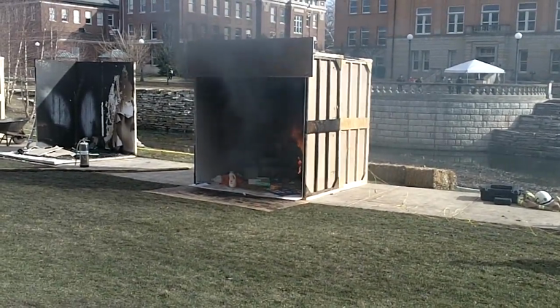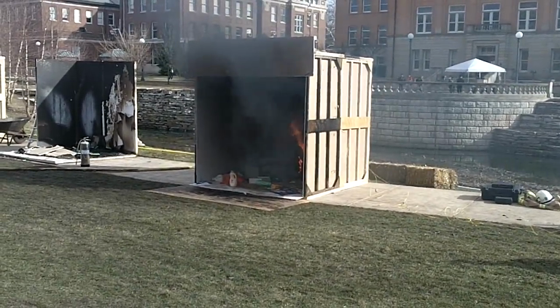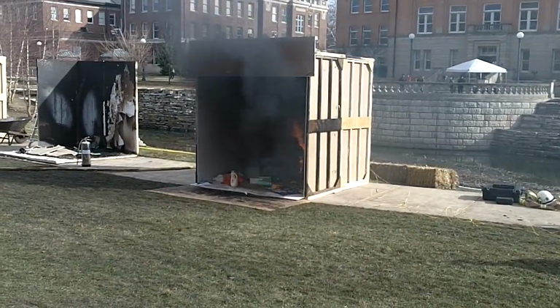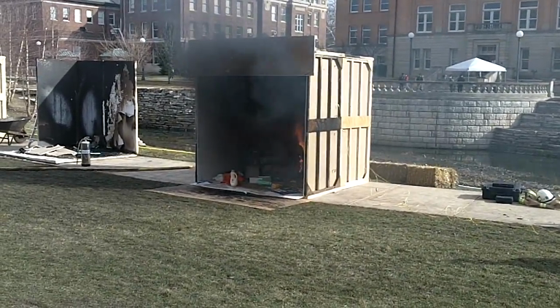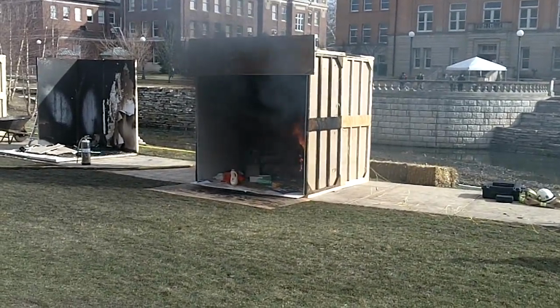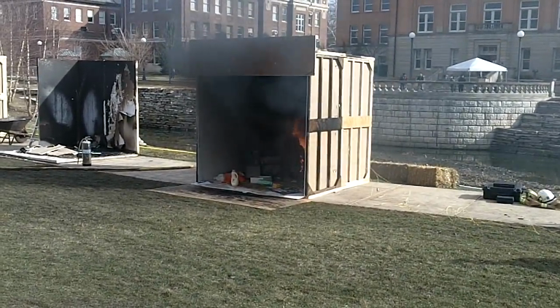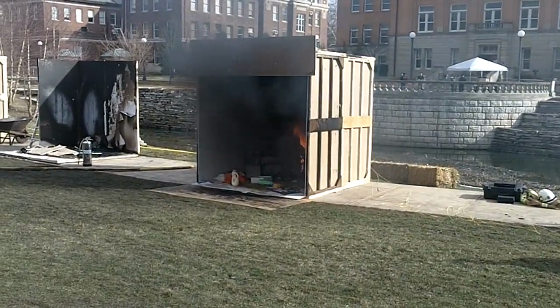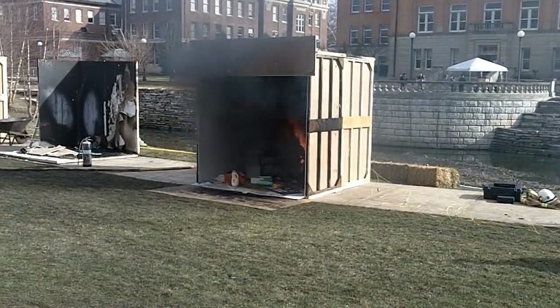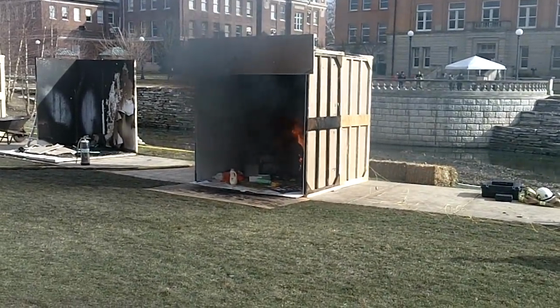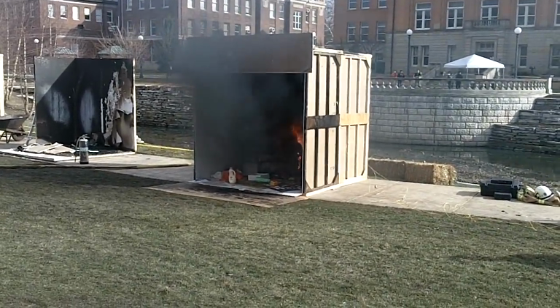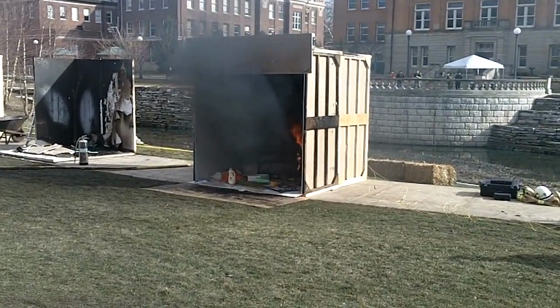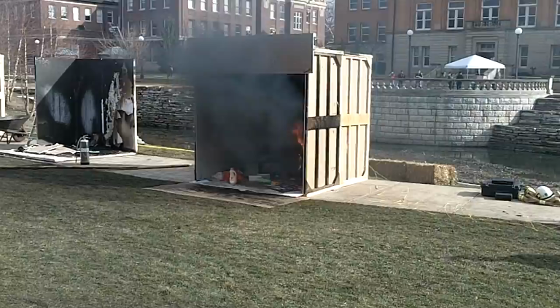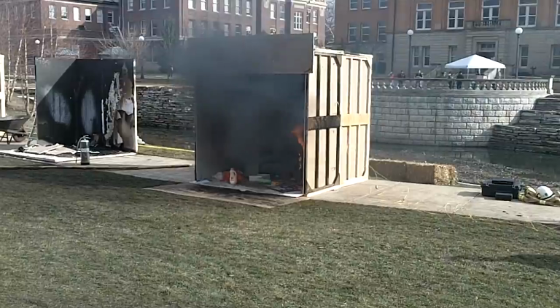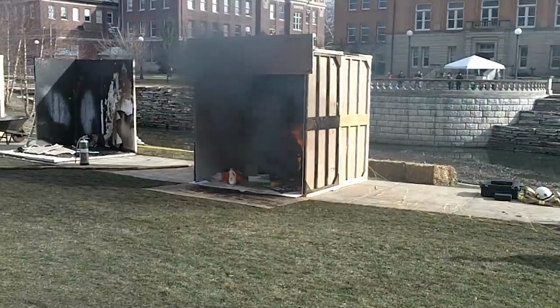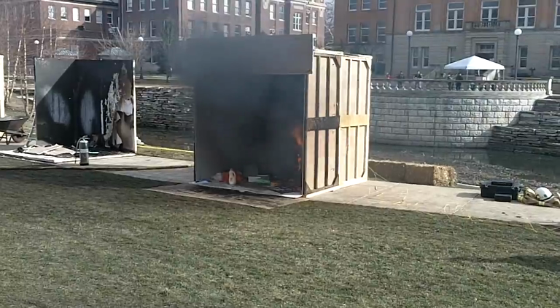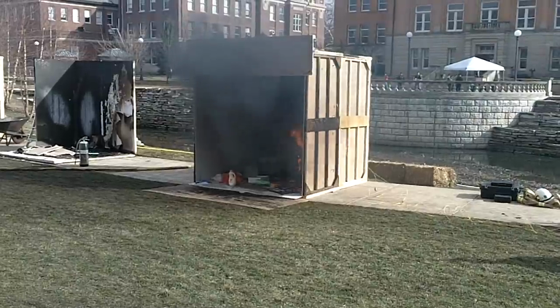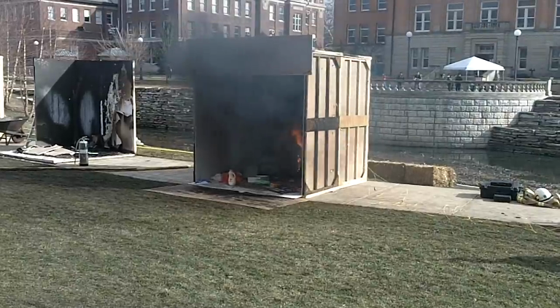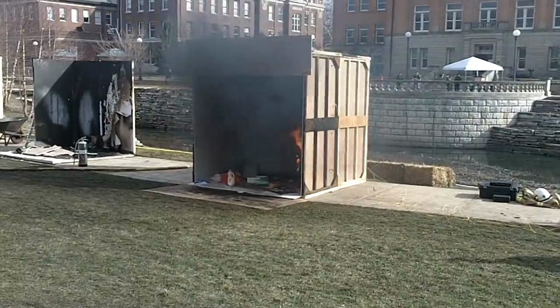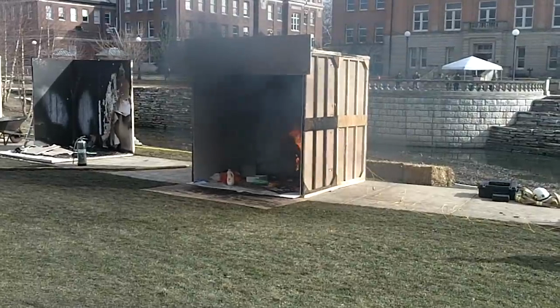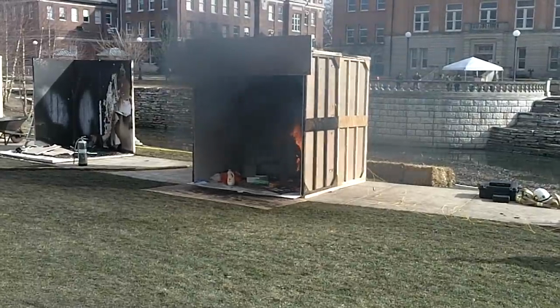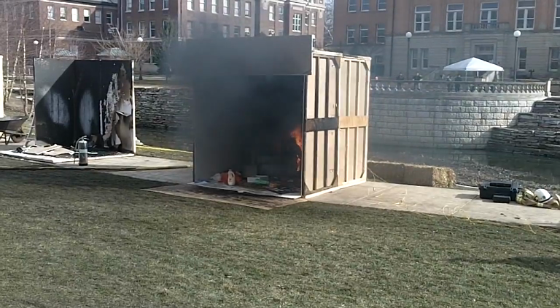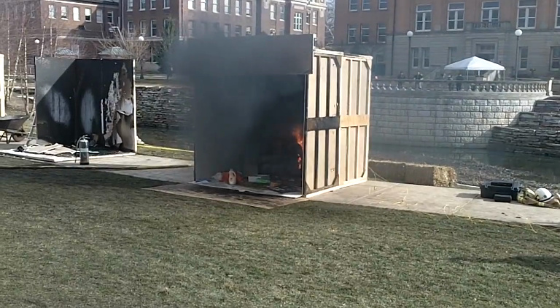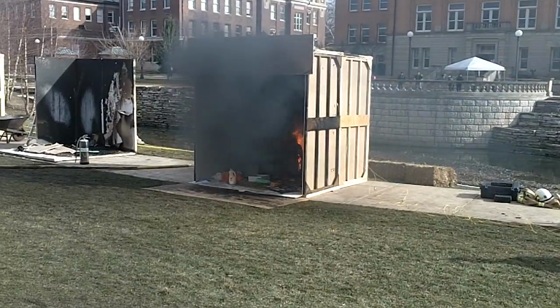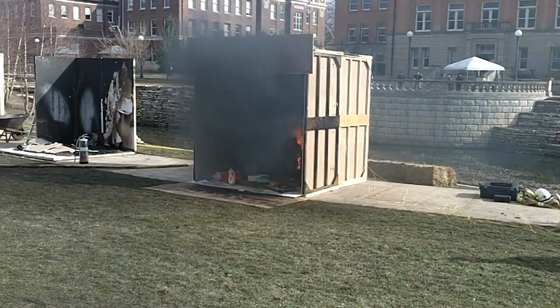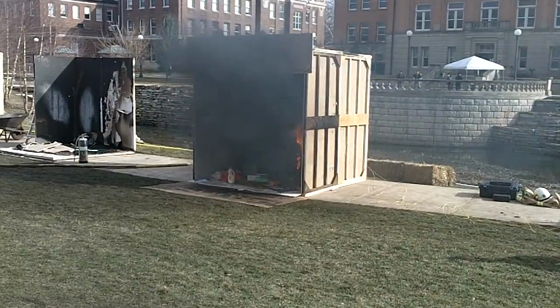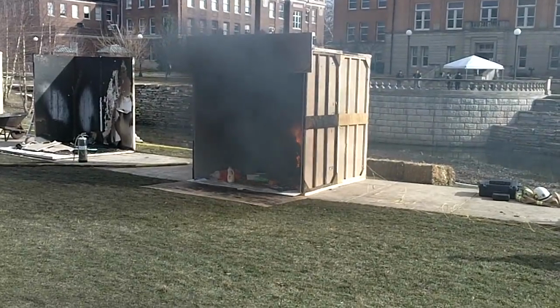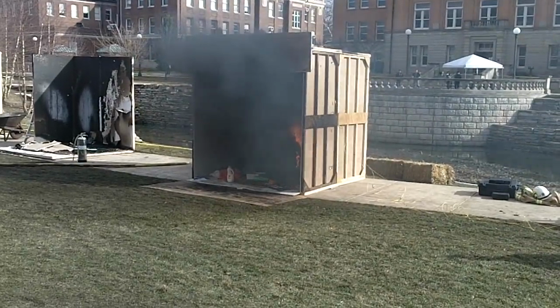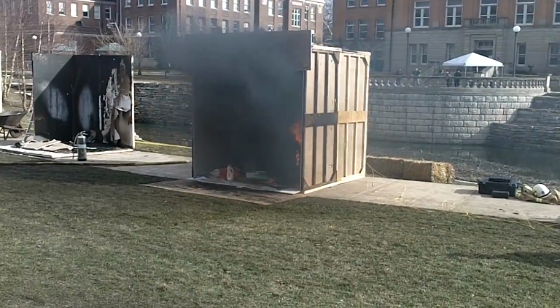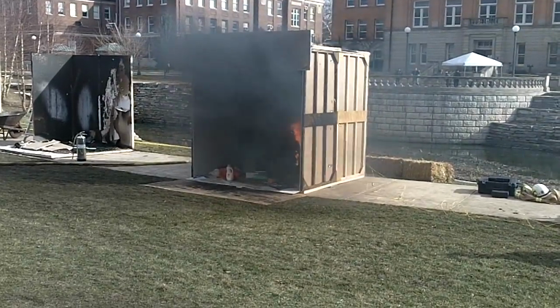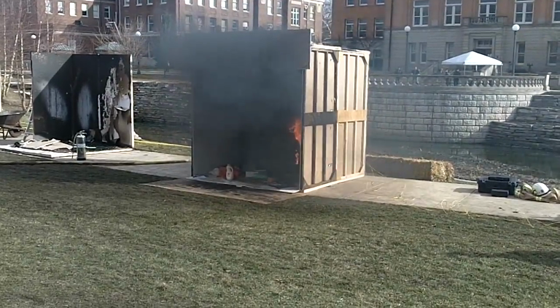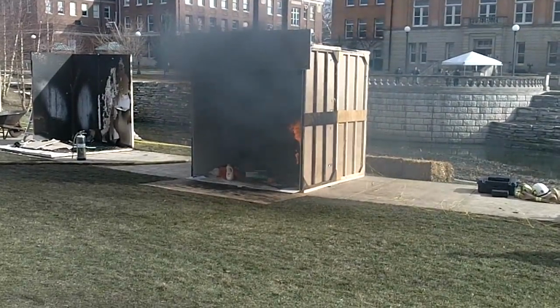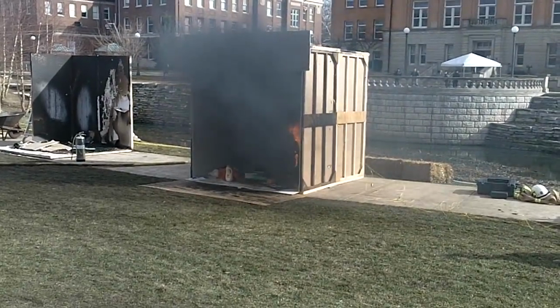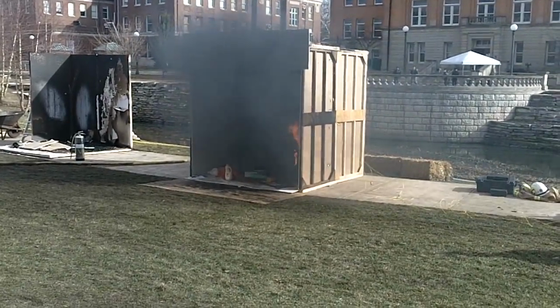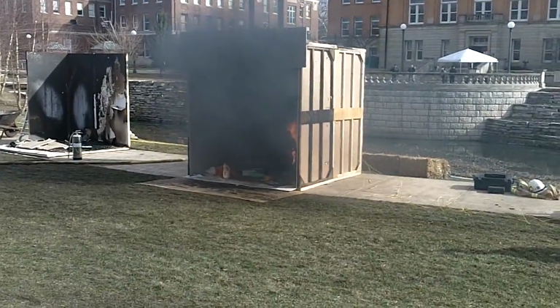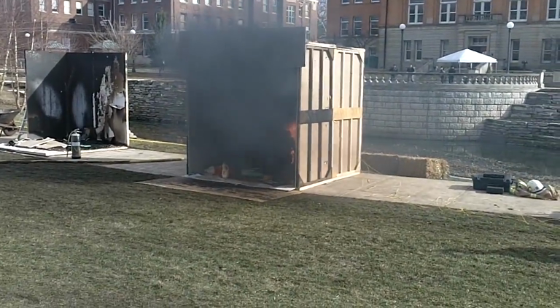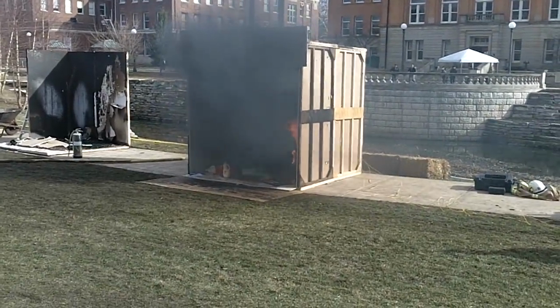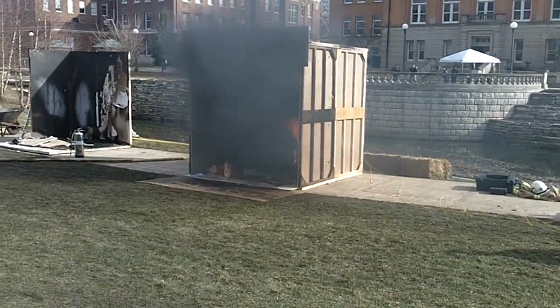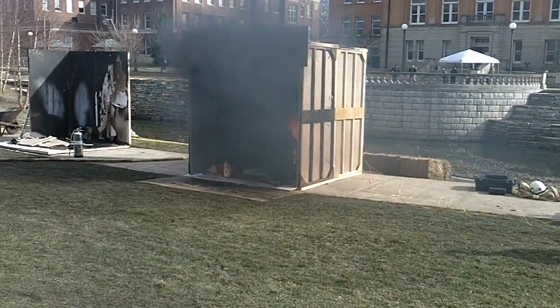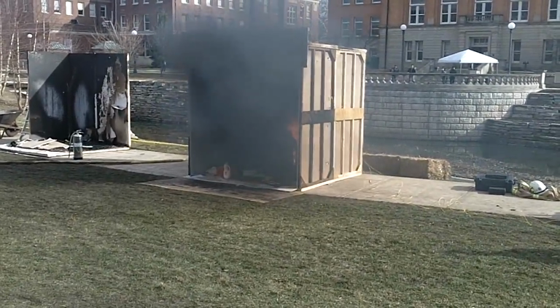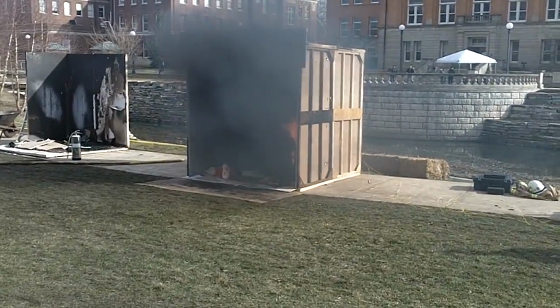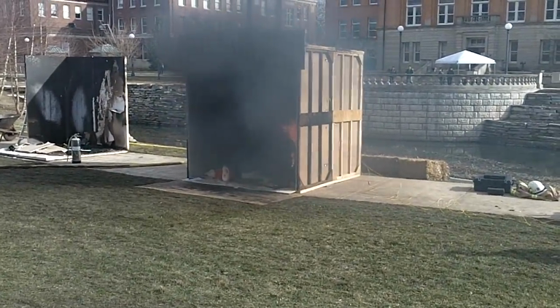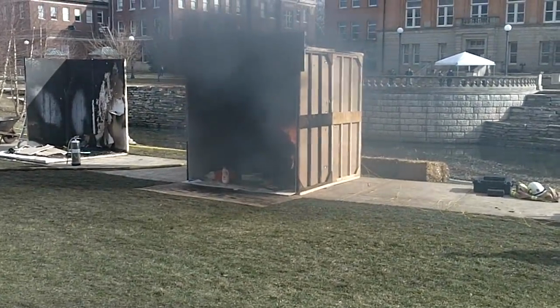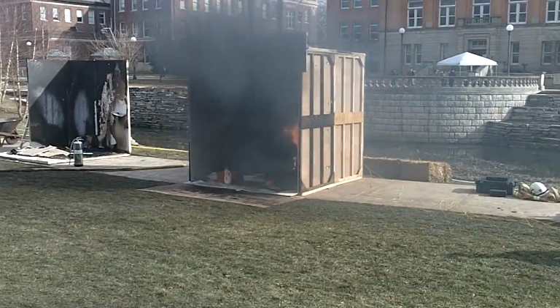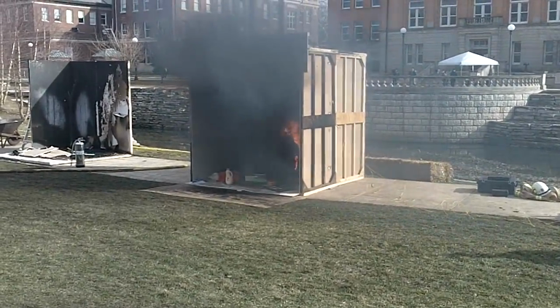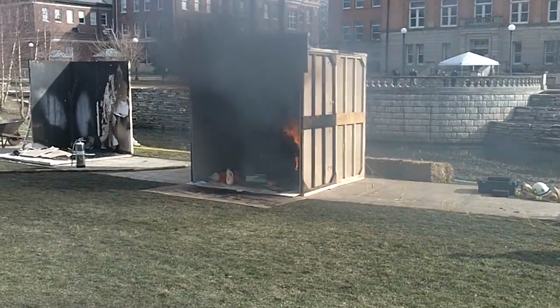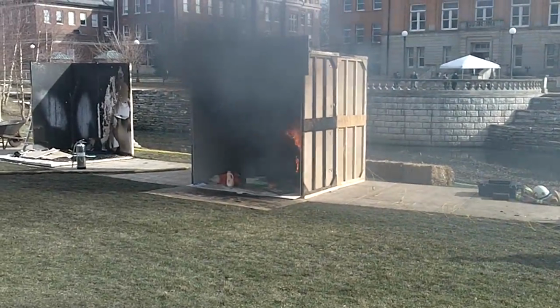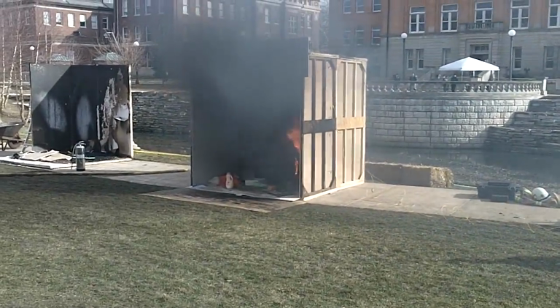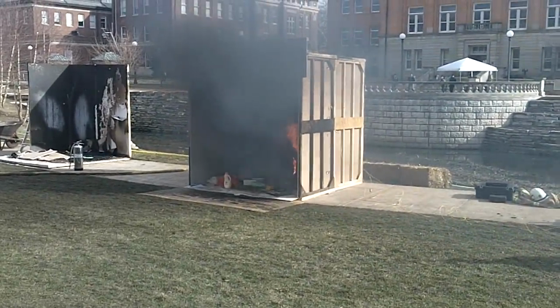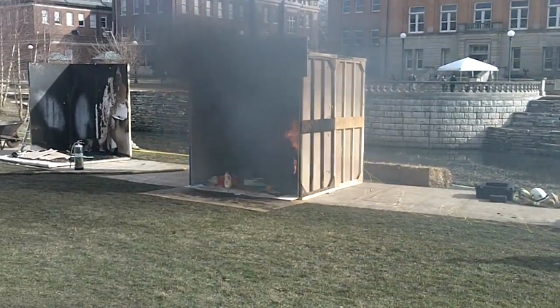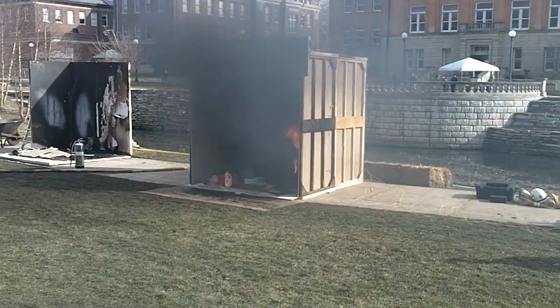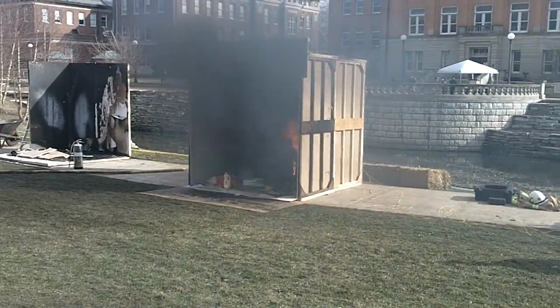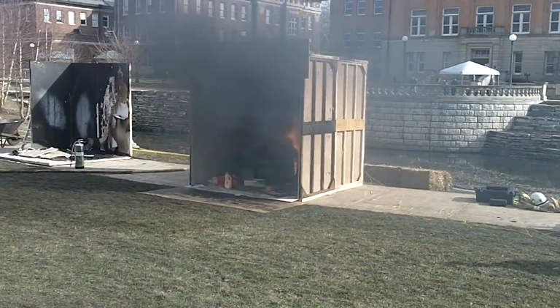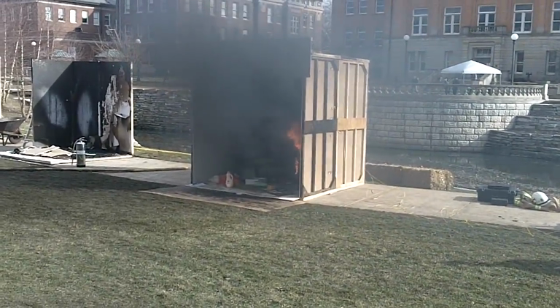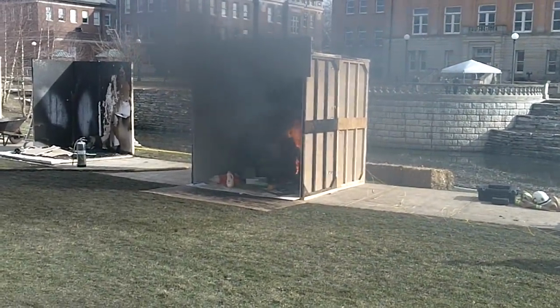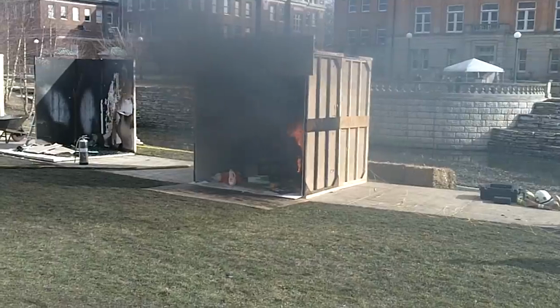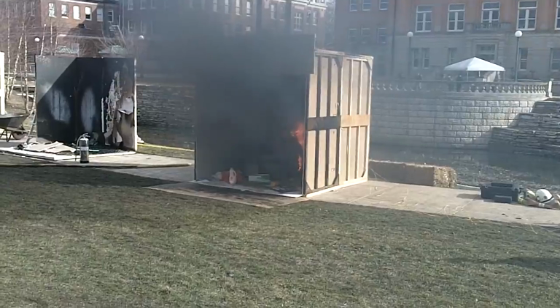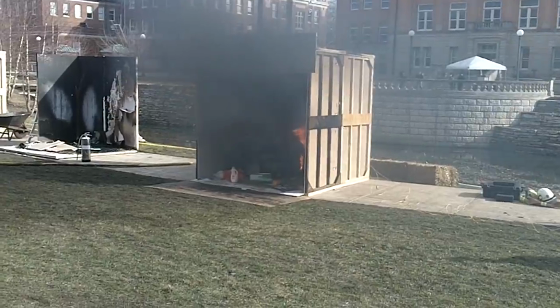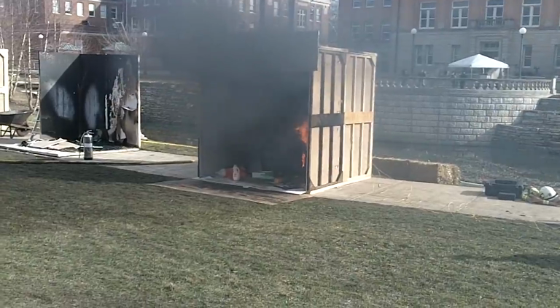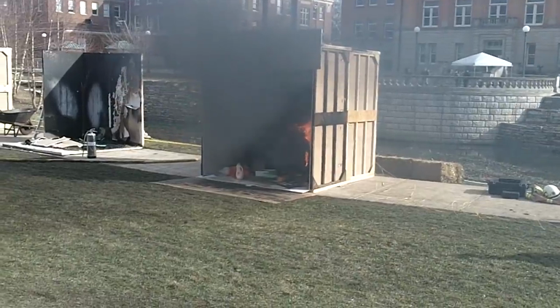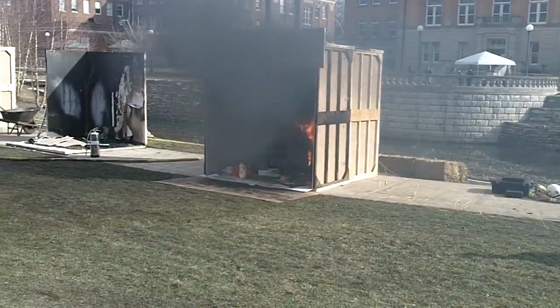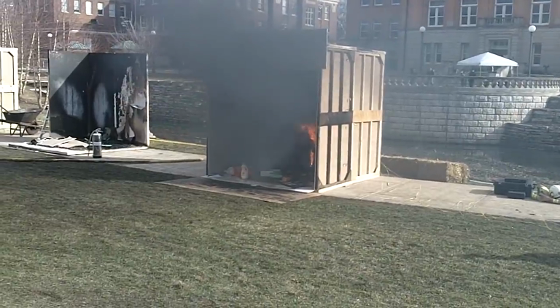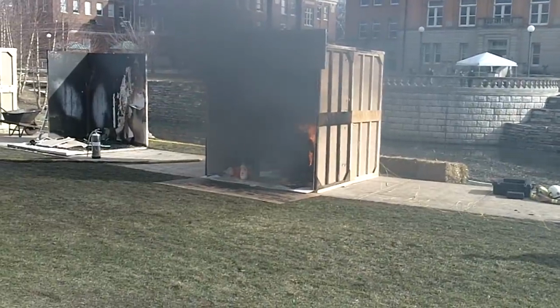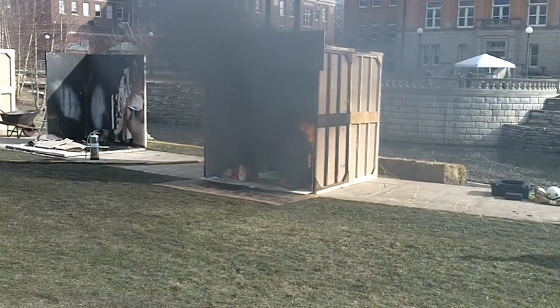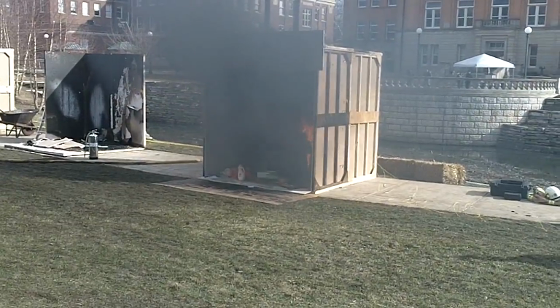300 degrees in the ceiling. We're at 1 minute and 30 seconds. This thing moves fast.